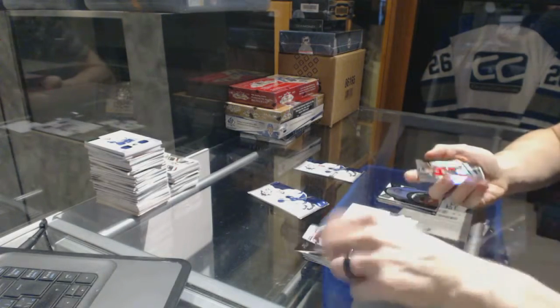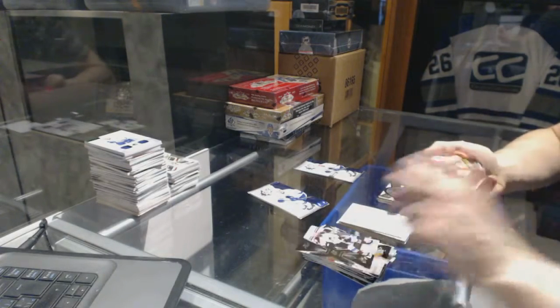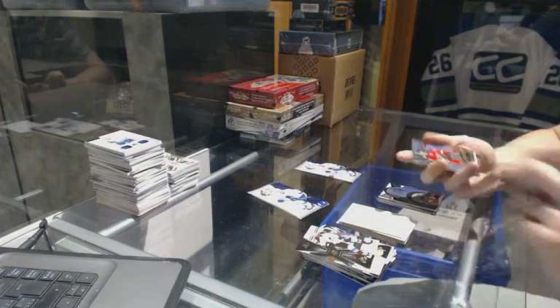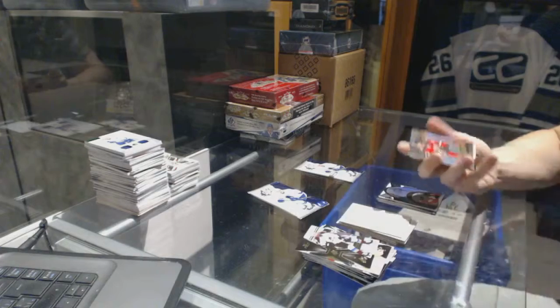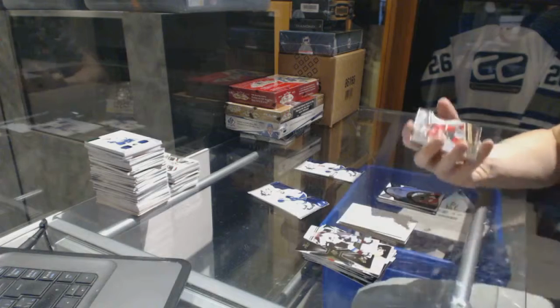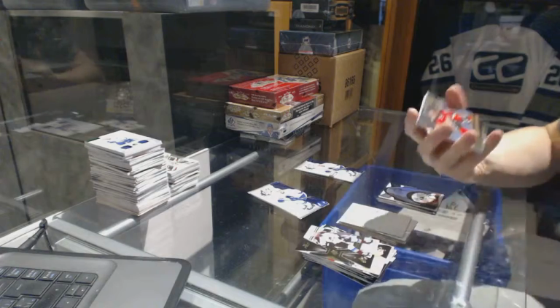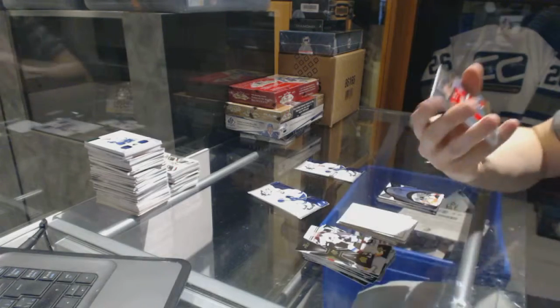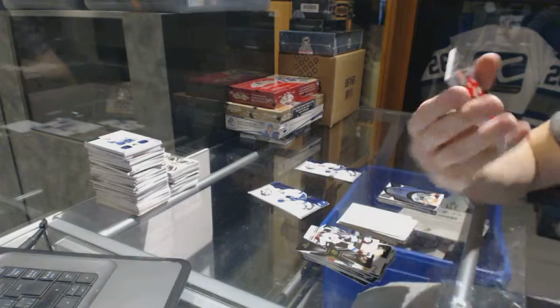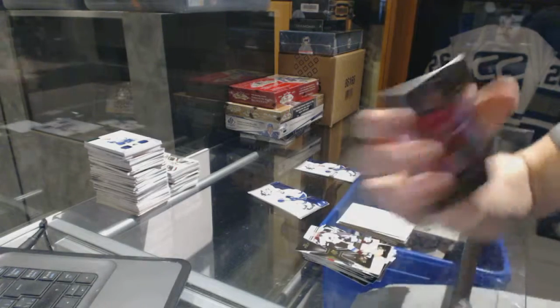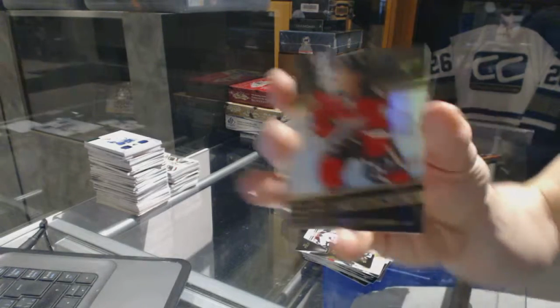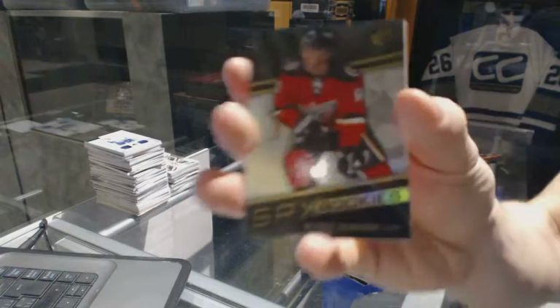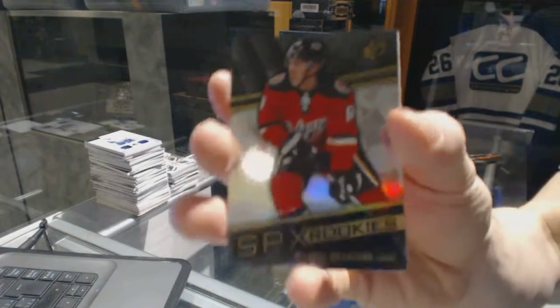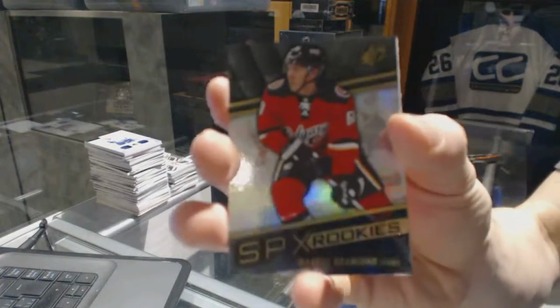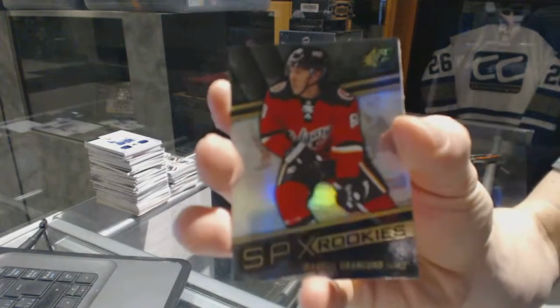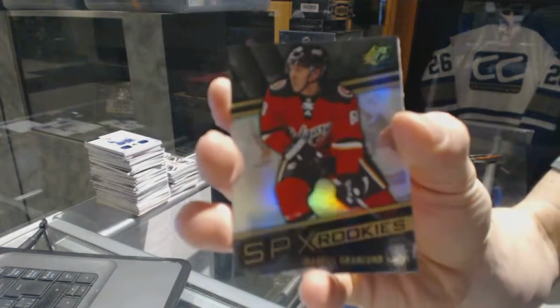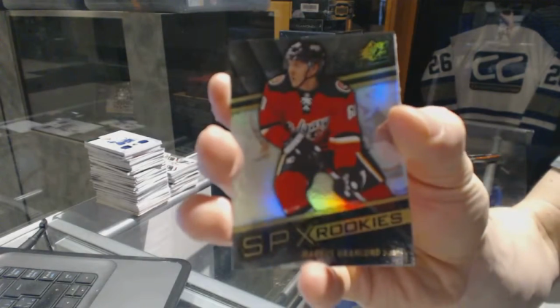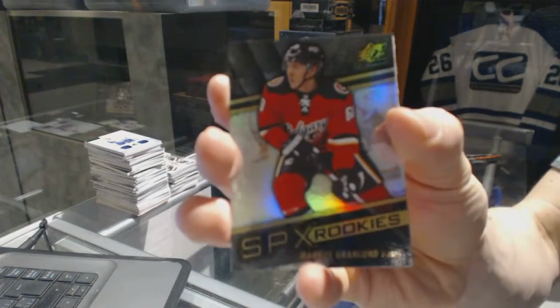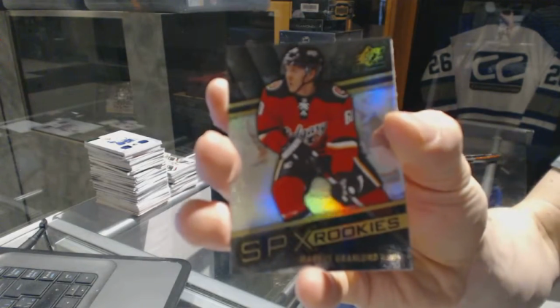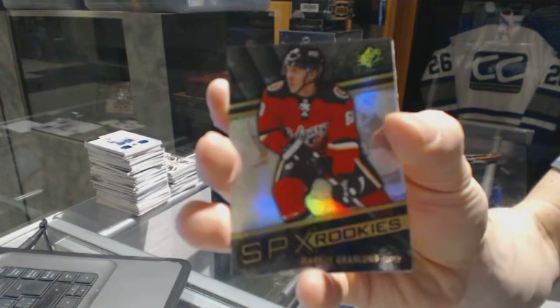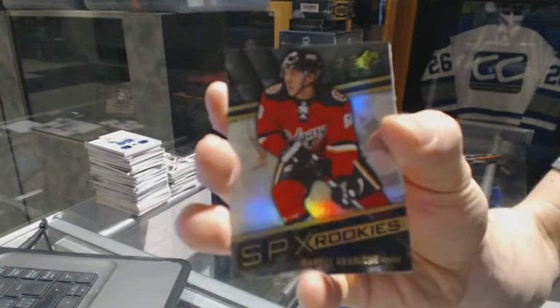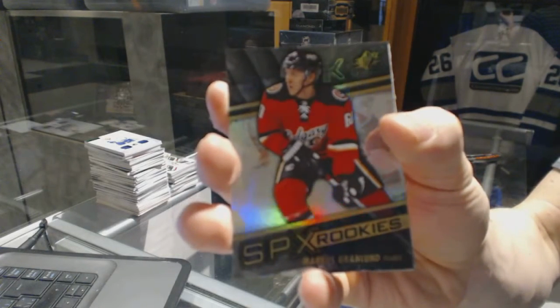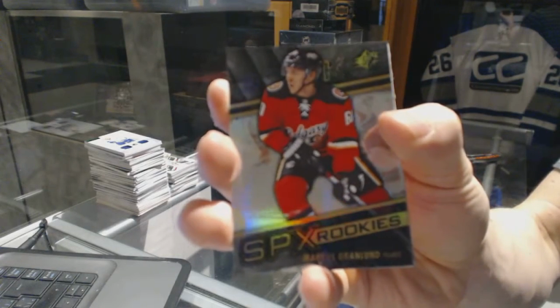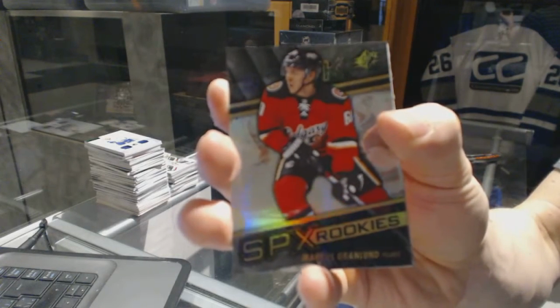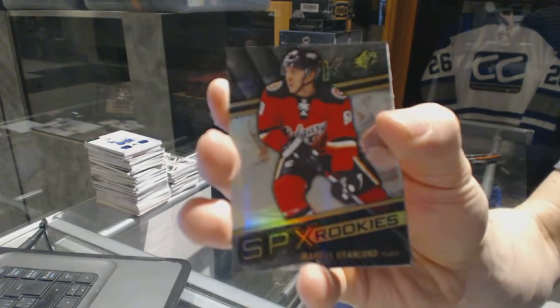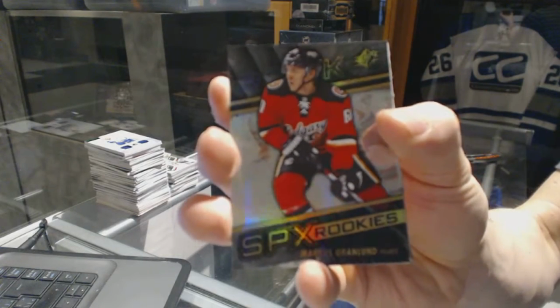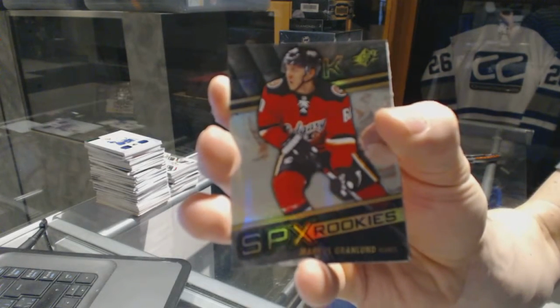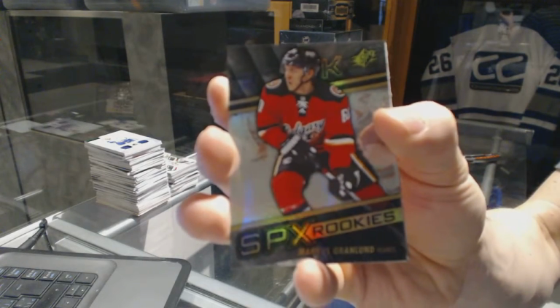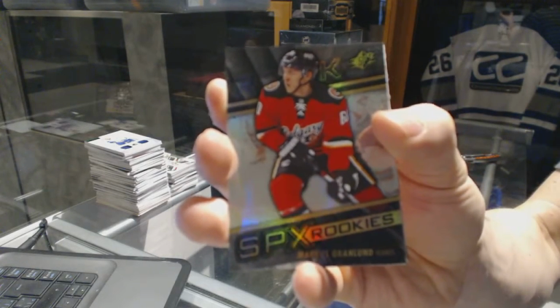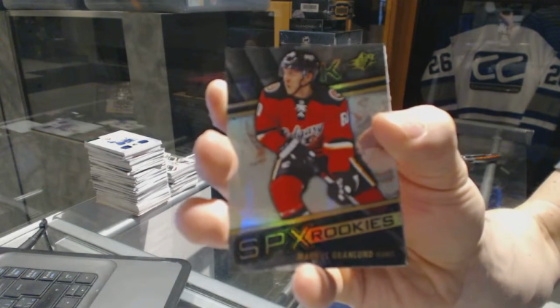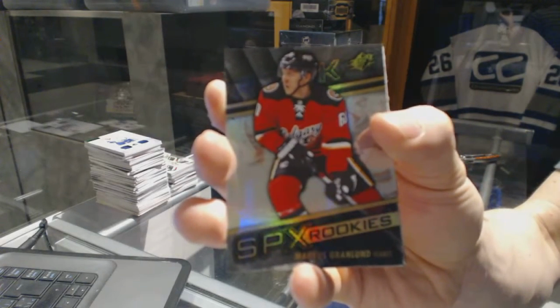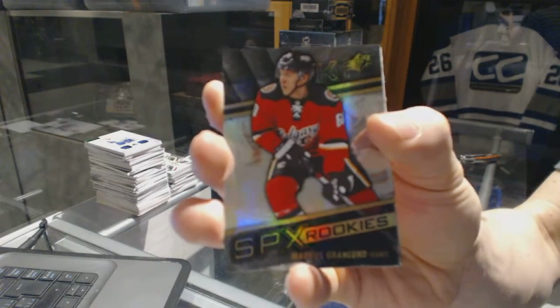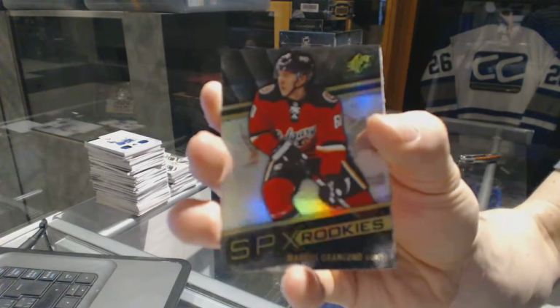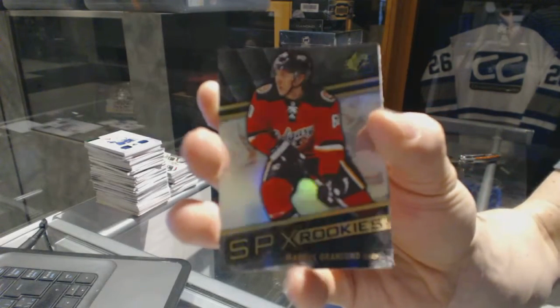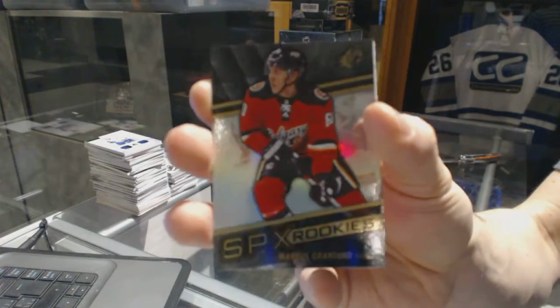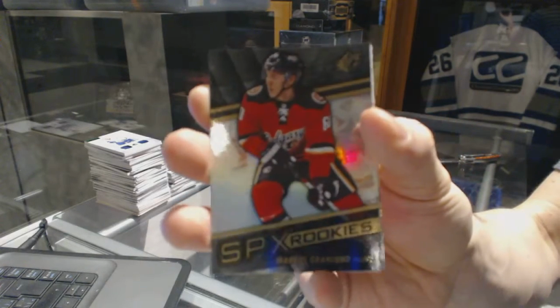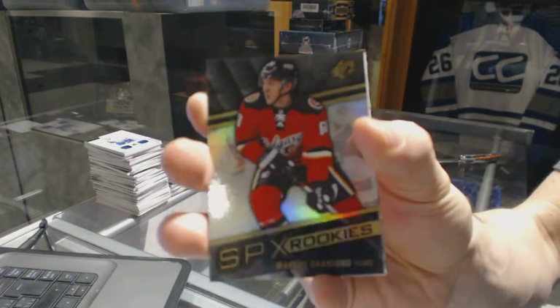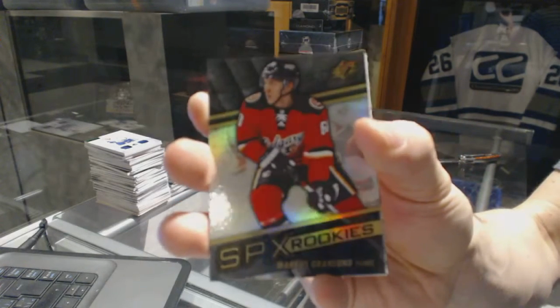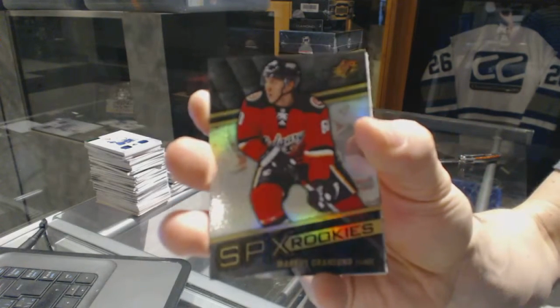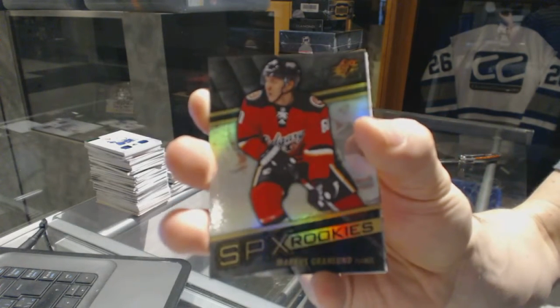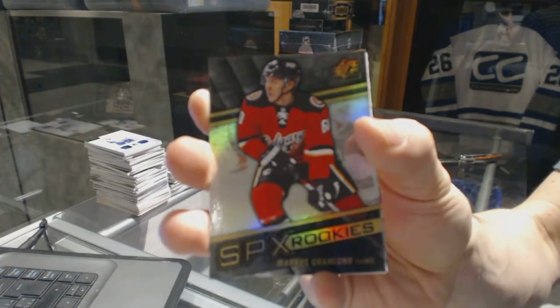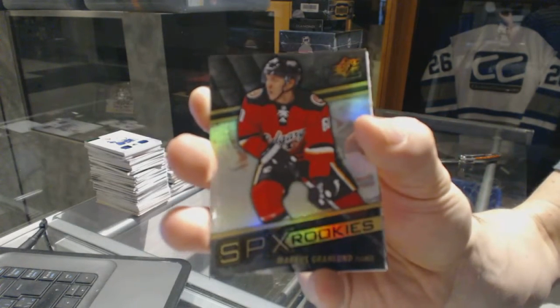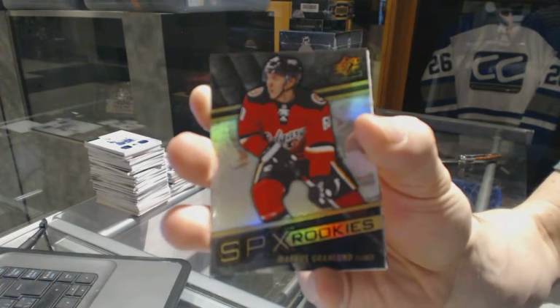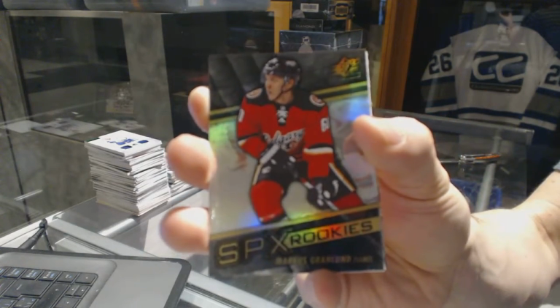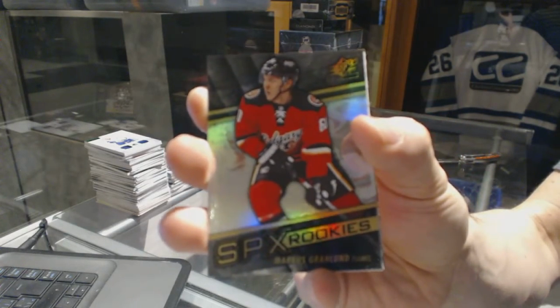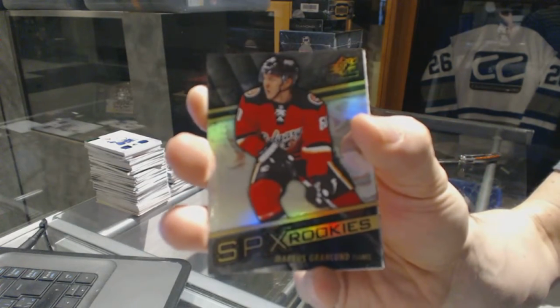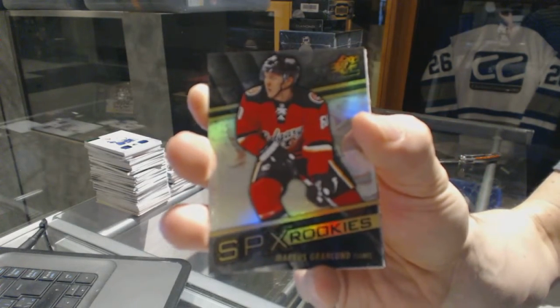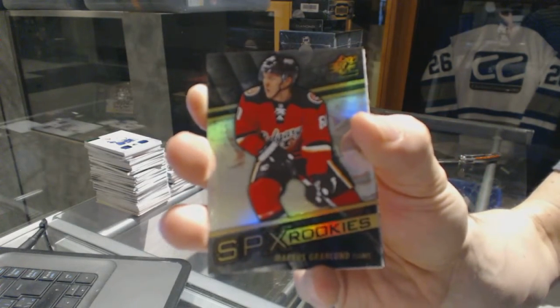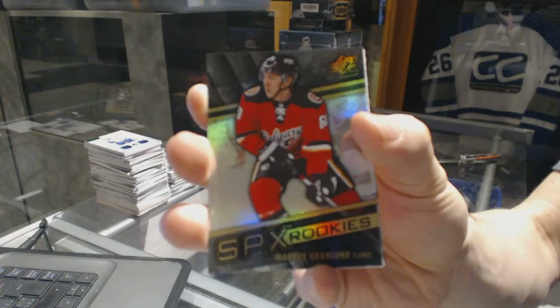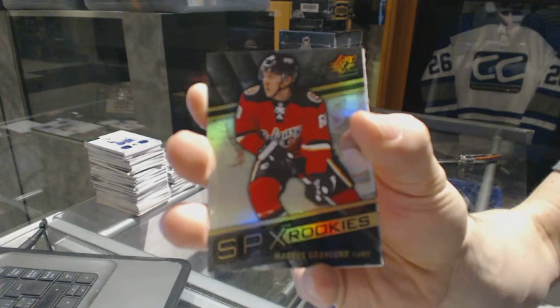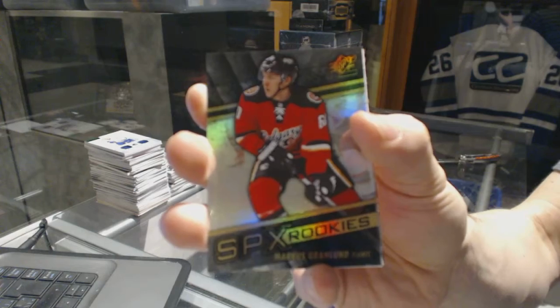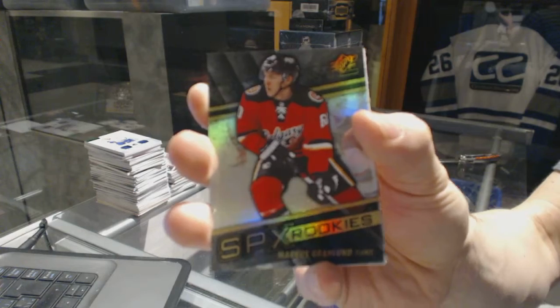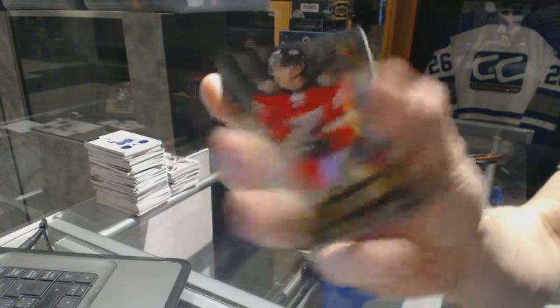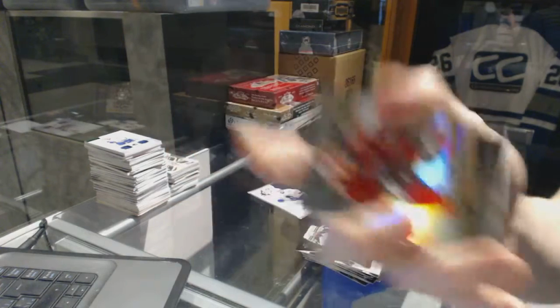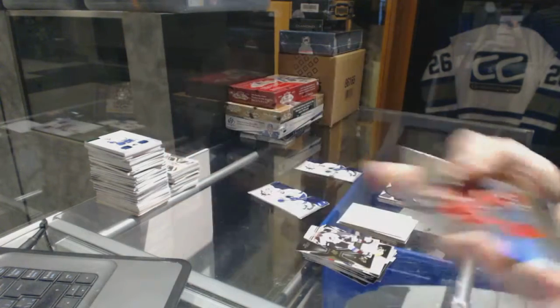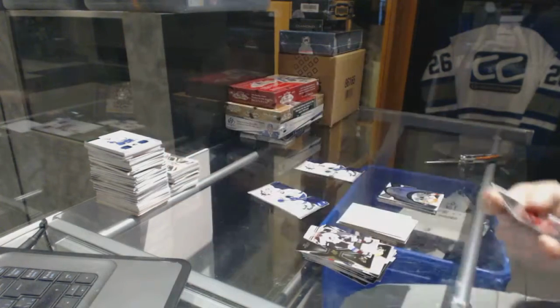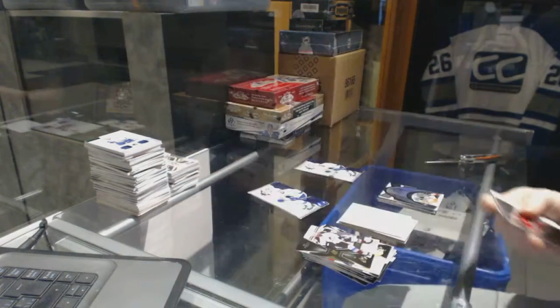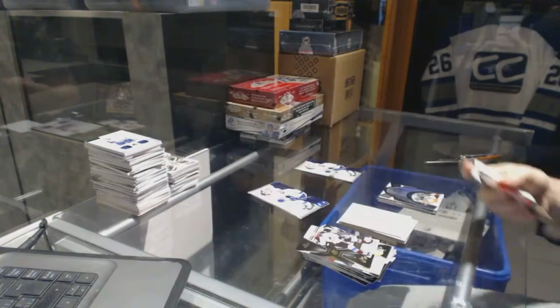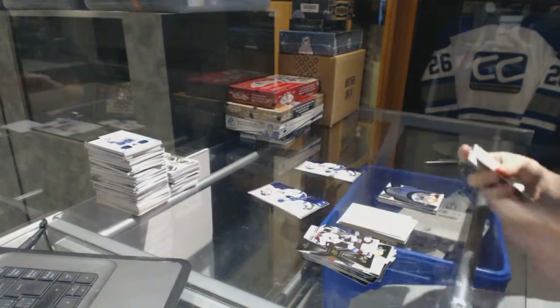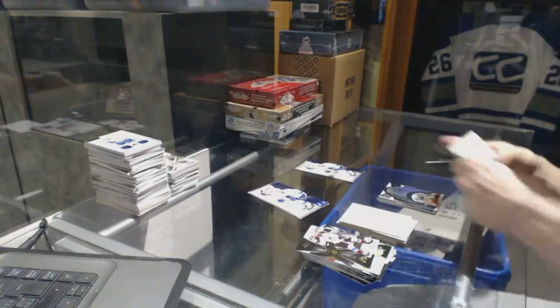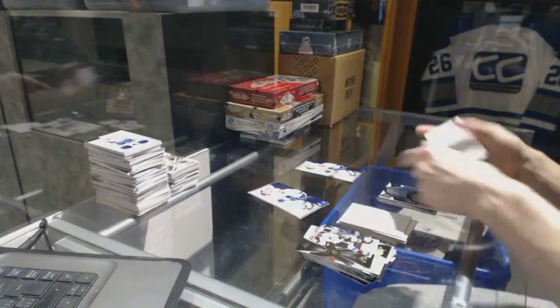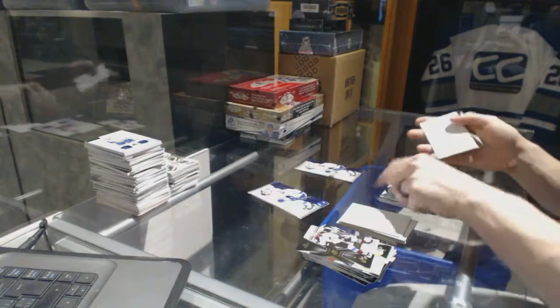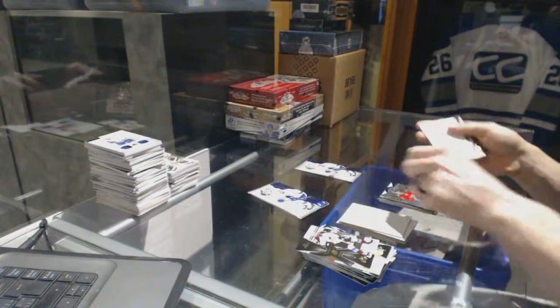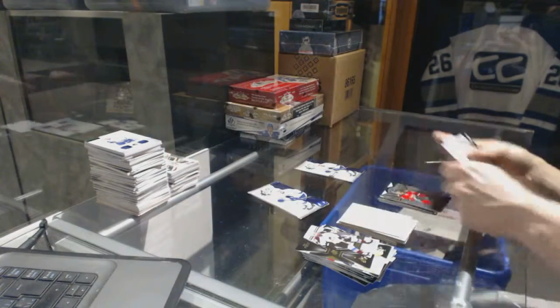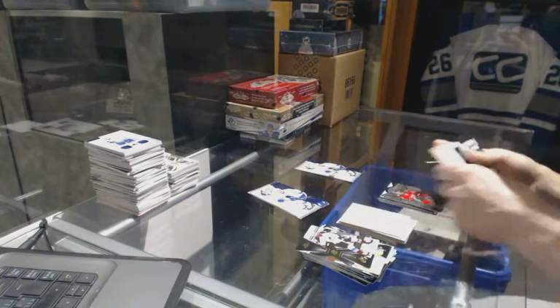We've got a rookie for the Calgary Flames, Marcus Granlund.